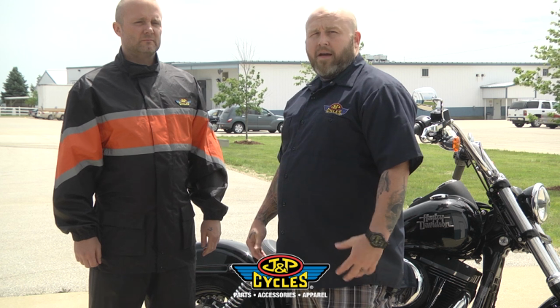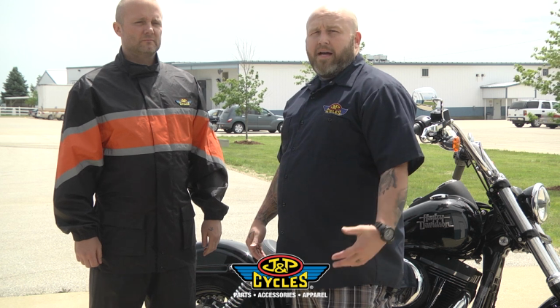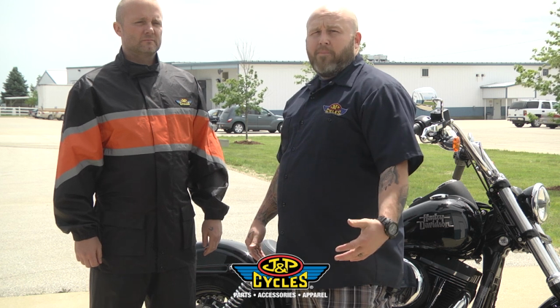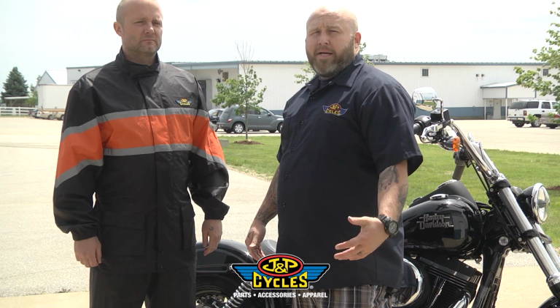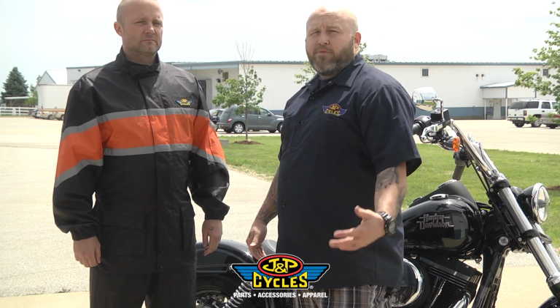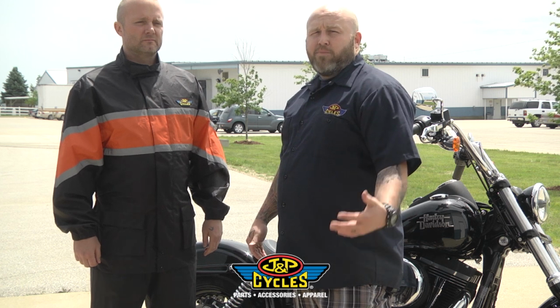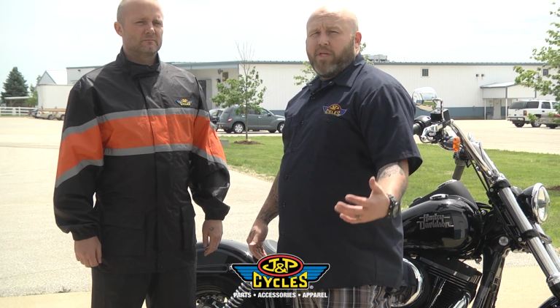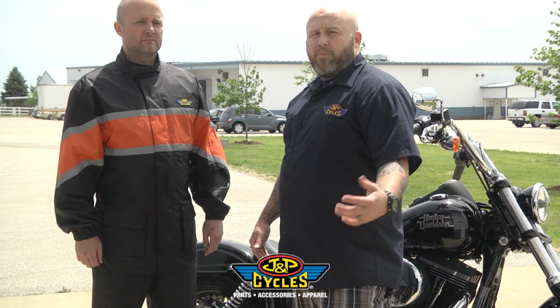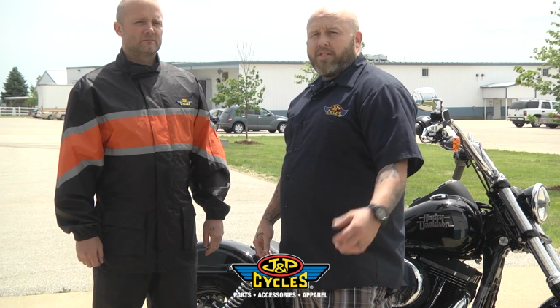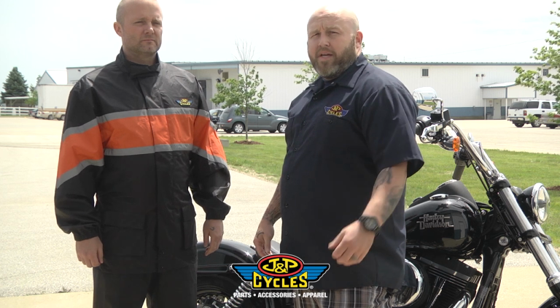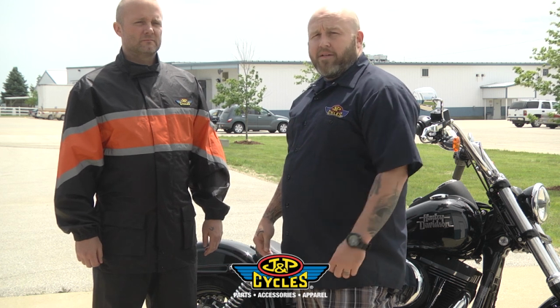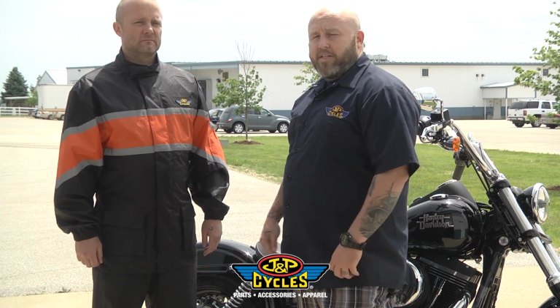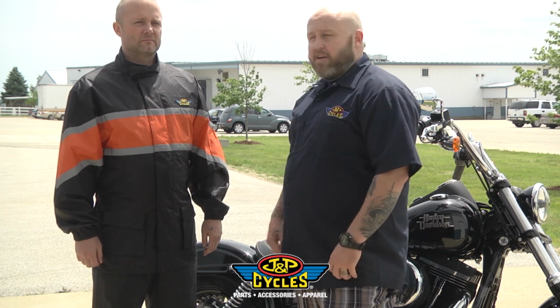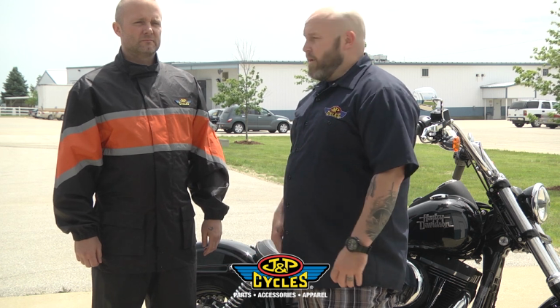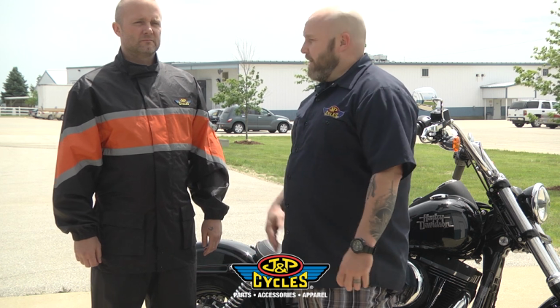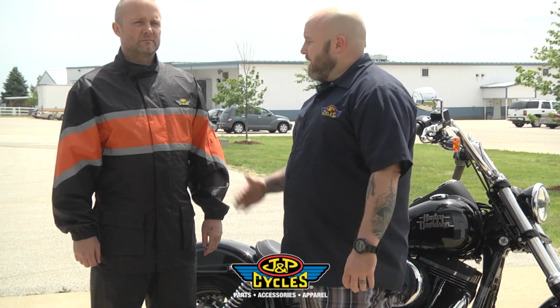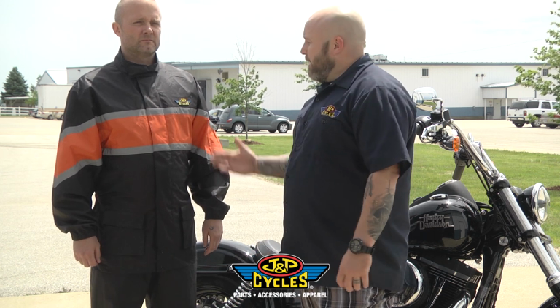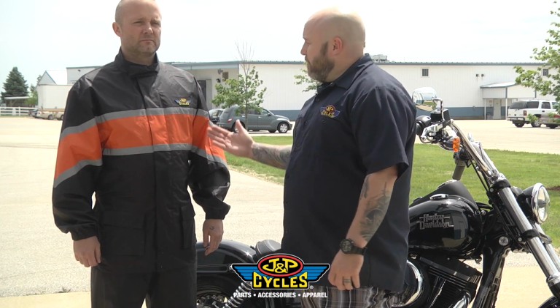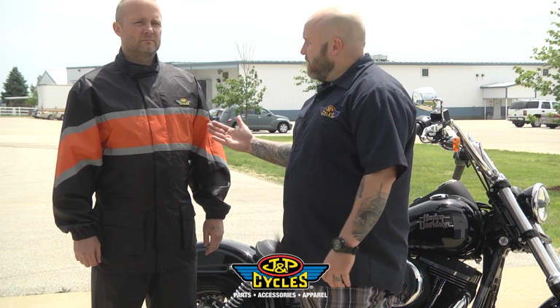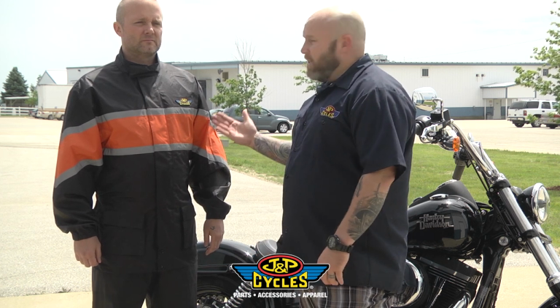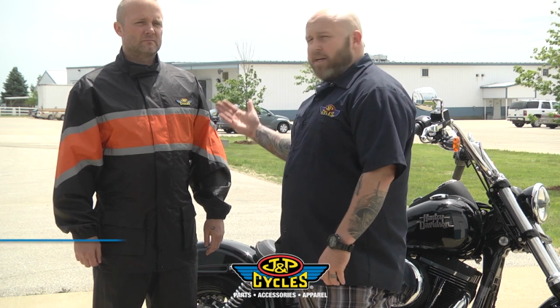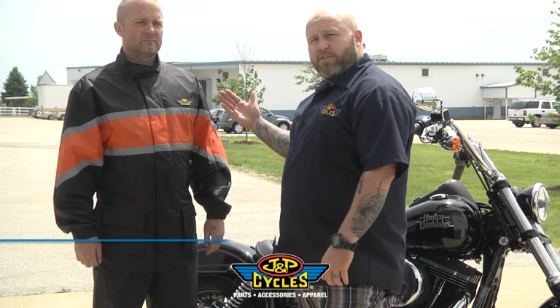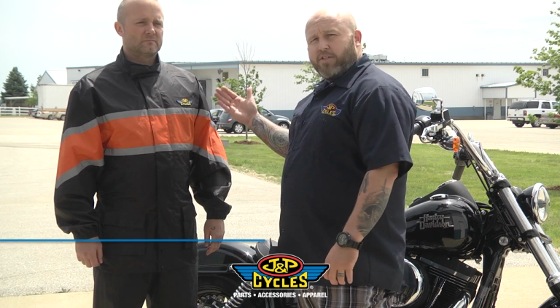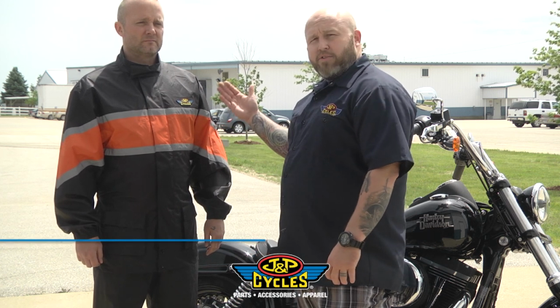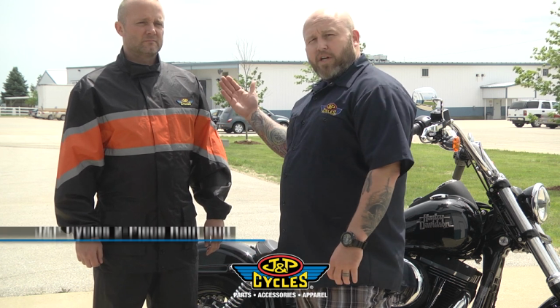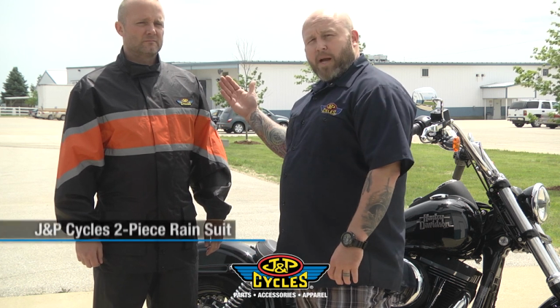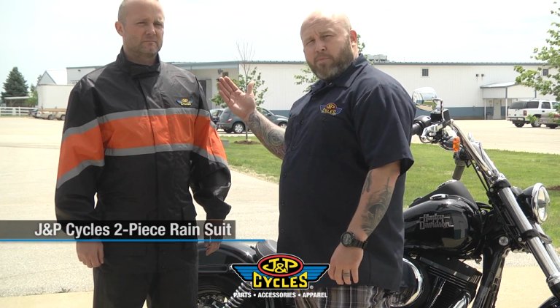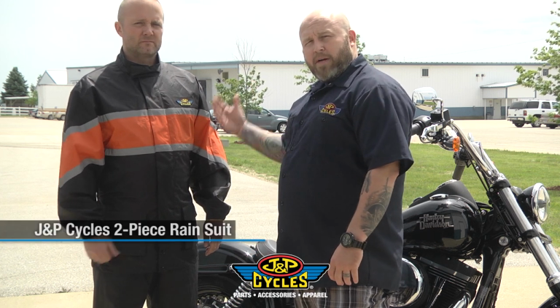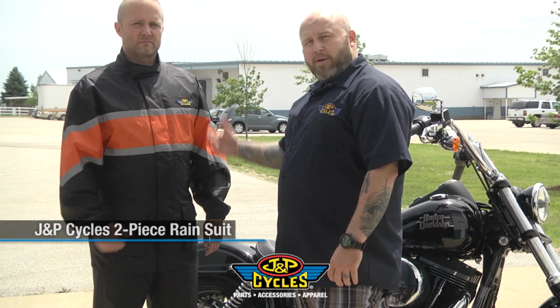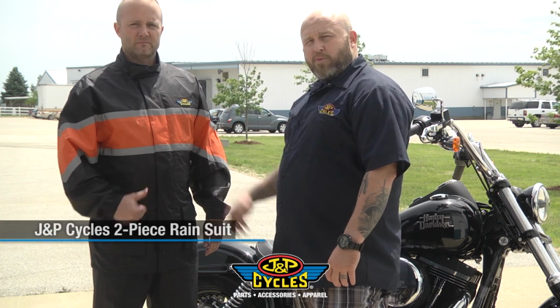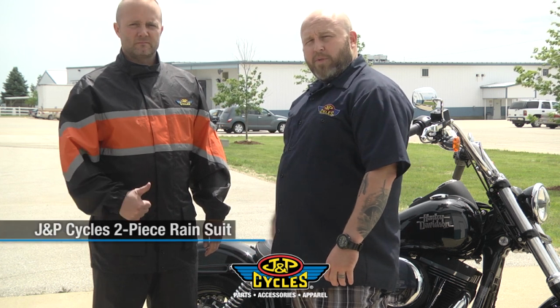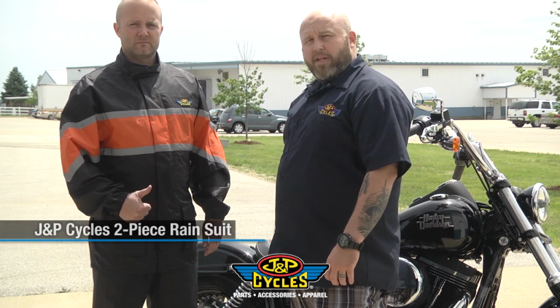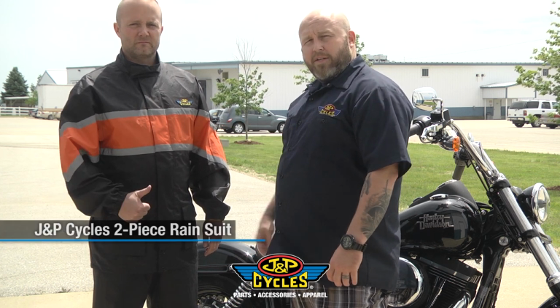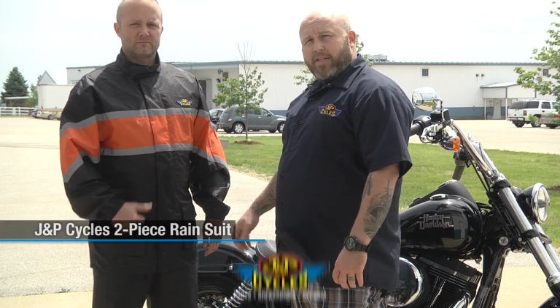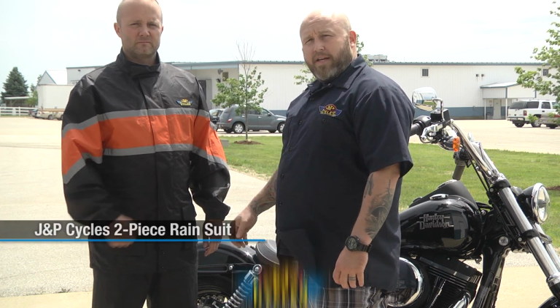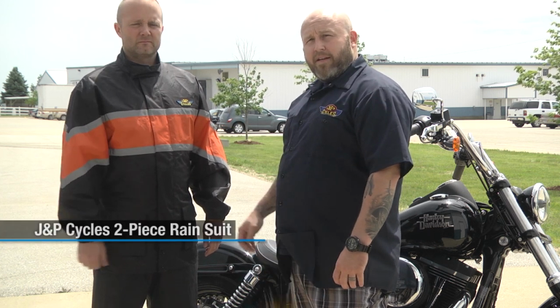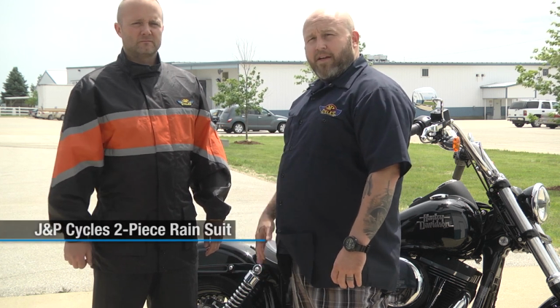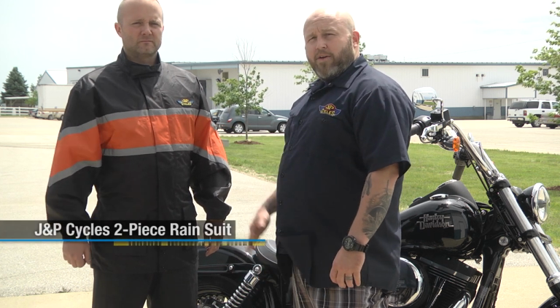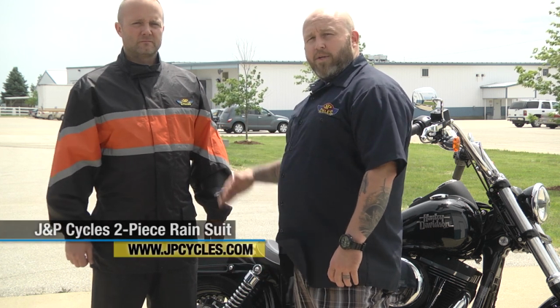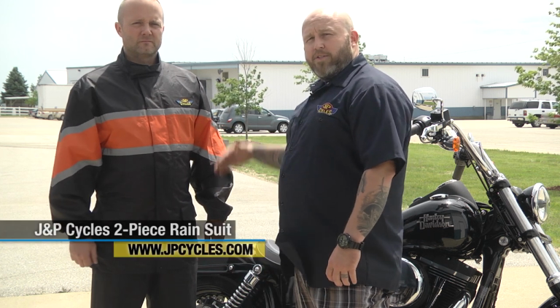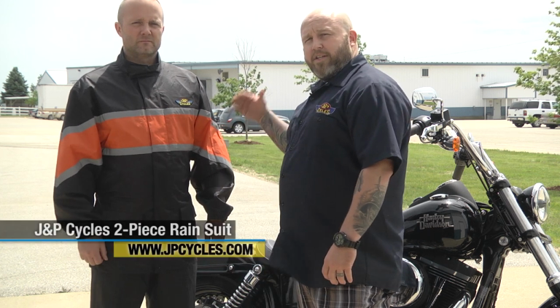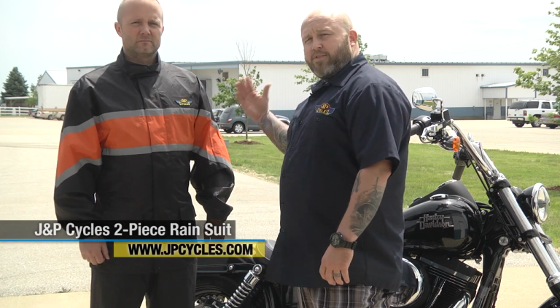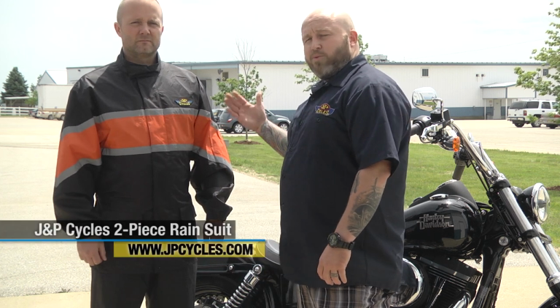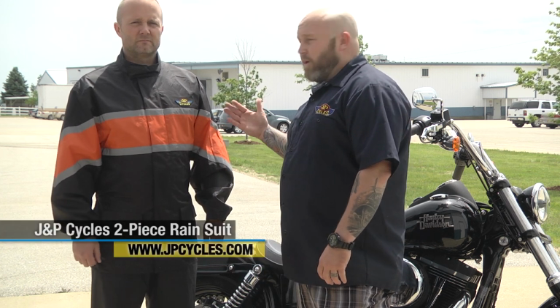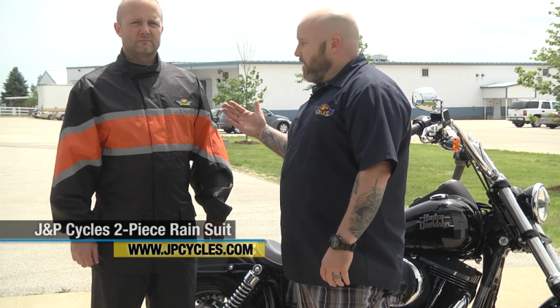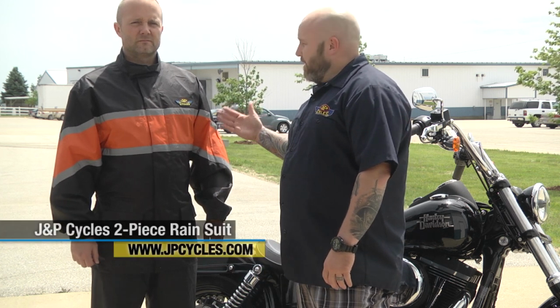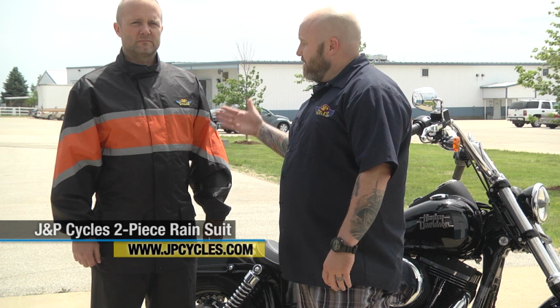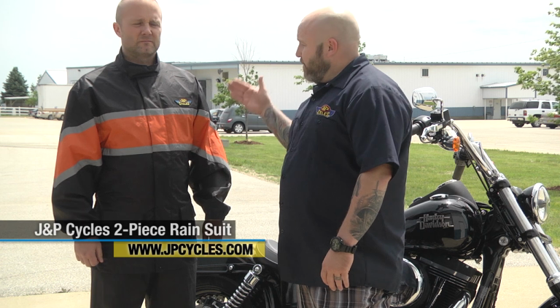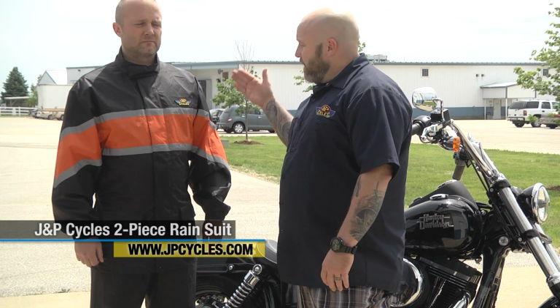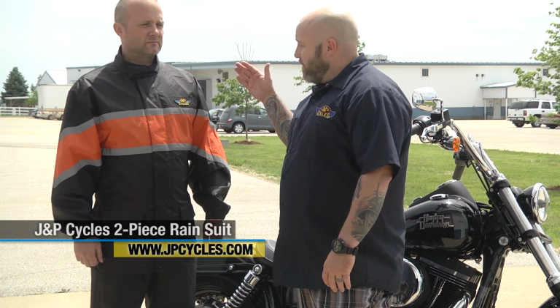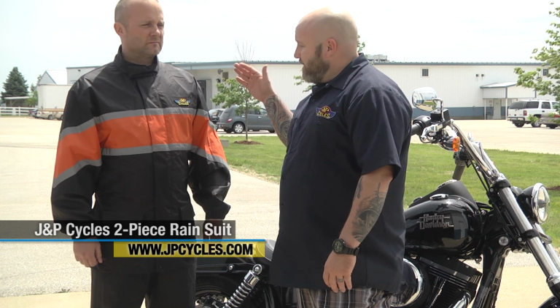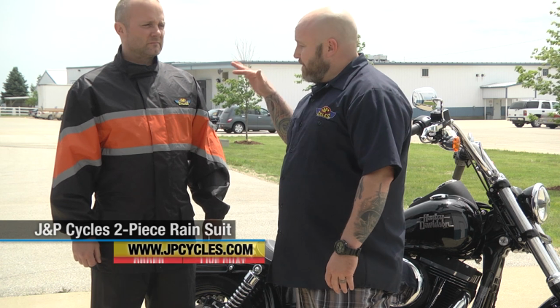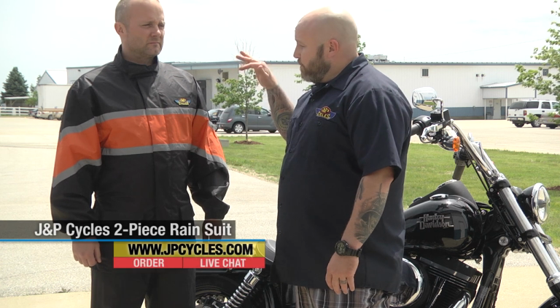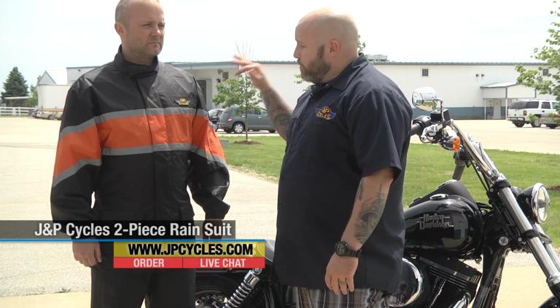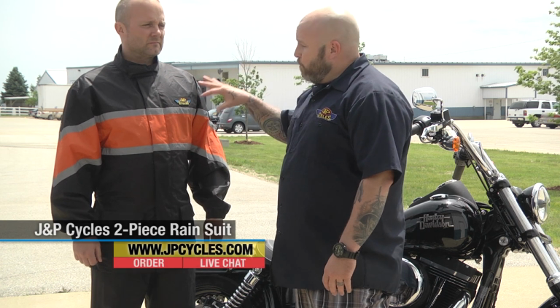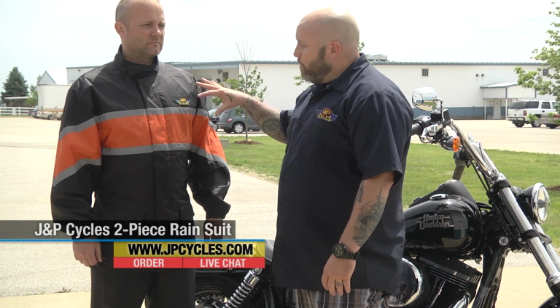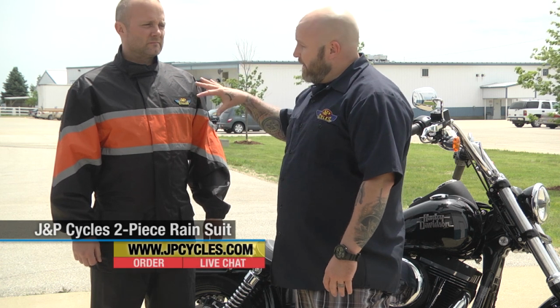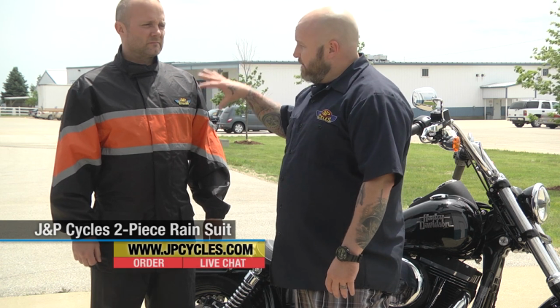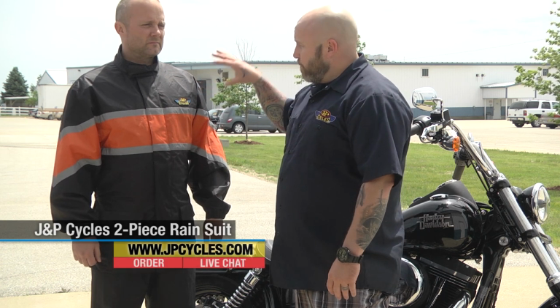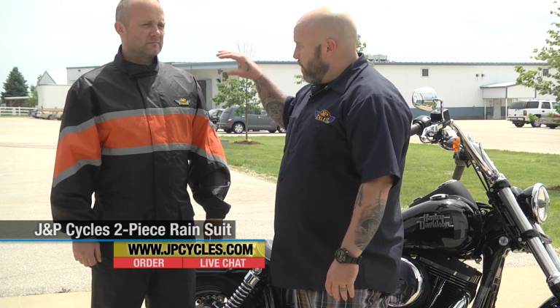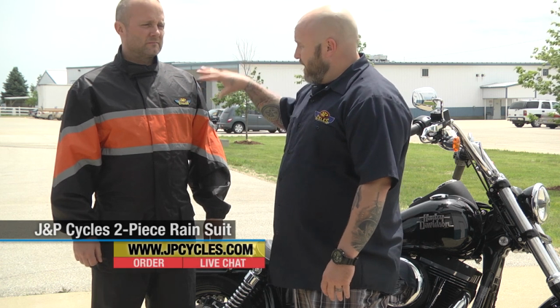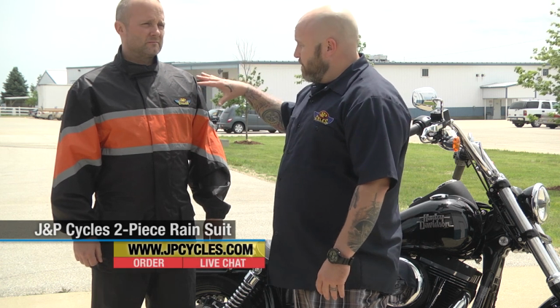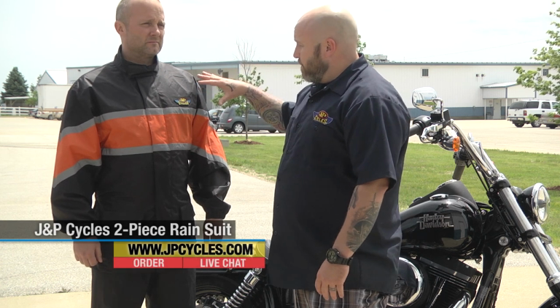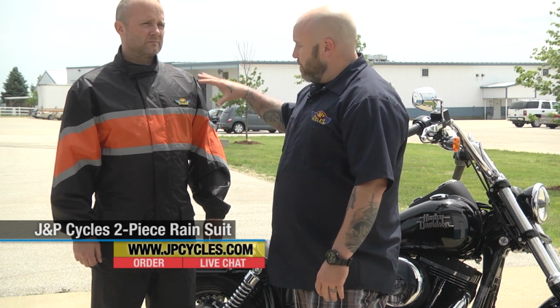Hi, I'm Patrick from J&P Cycles and I have my accomplice, Chester Koppelpot, with me here today. What Chester's wearing is the J&P Cycles two-piece rain suit.